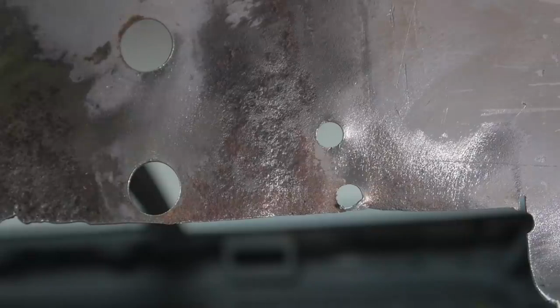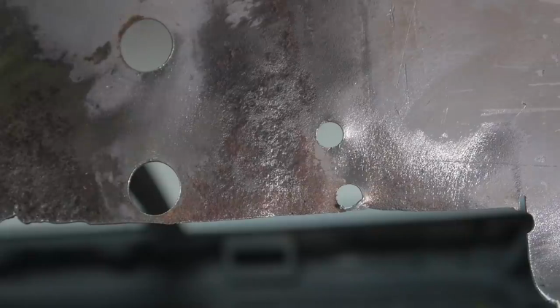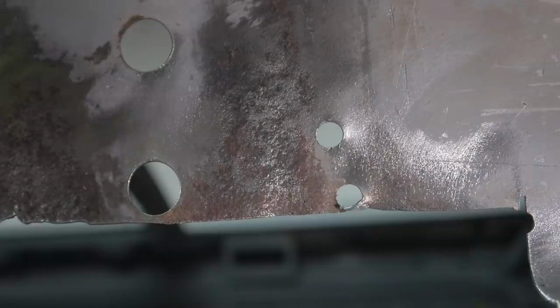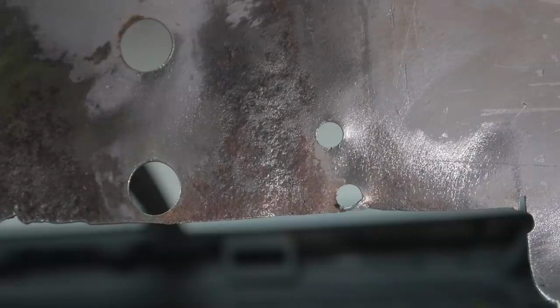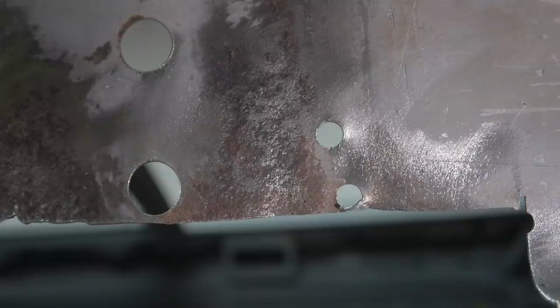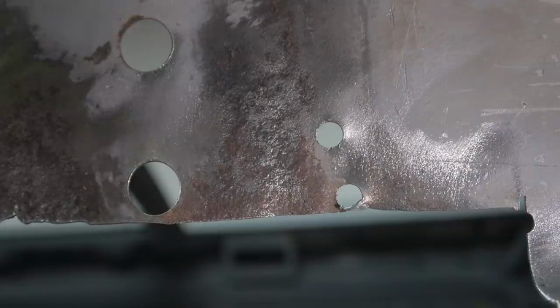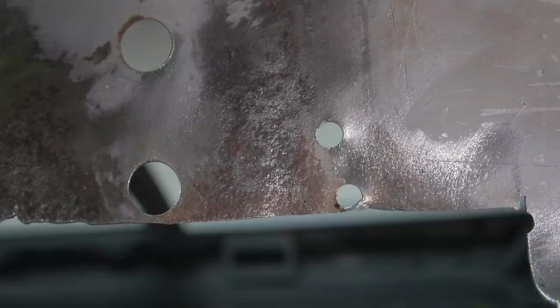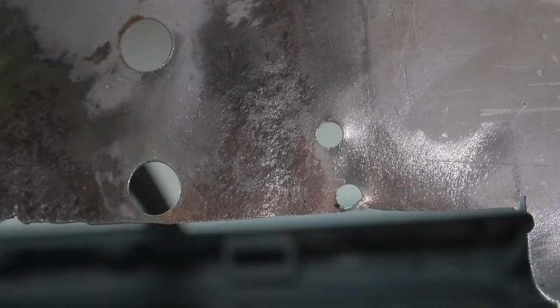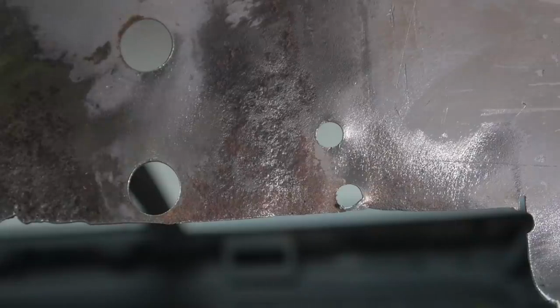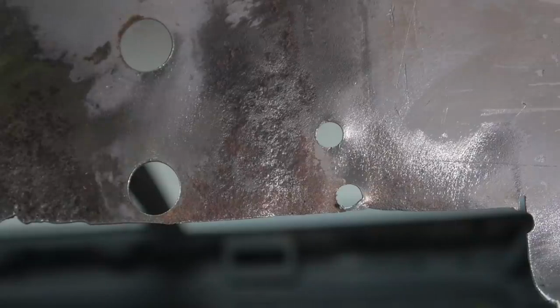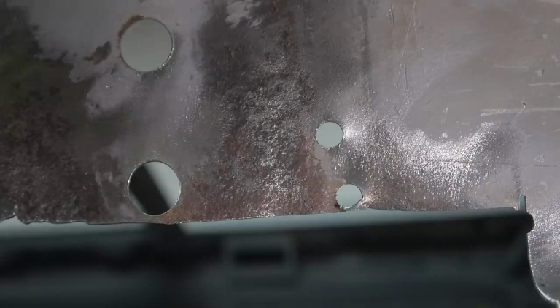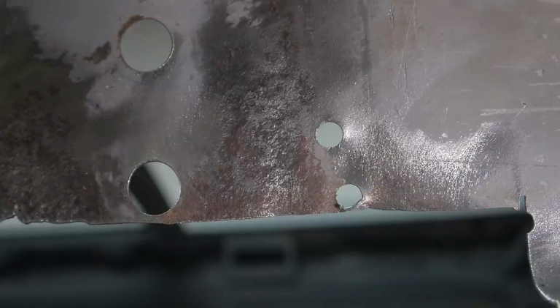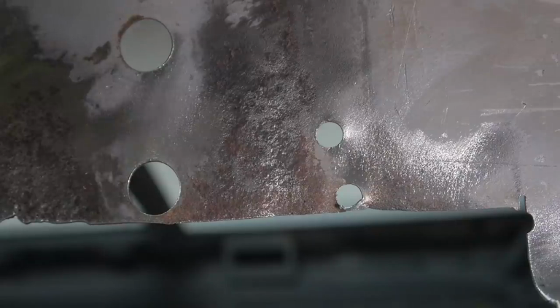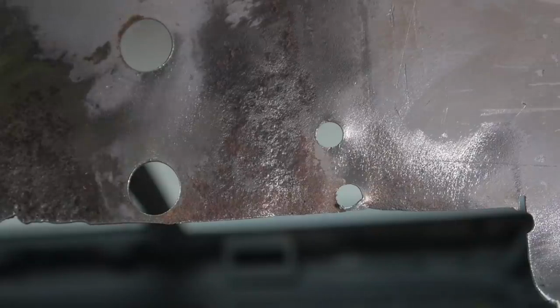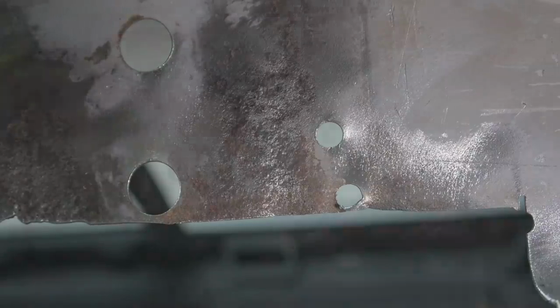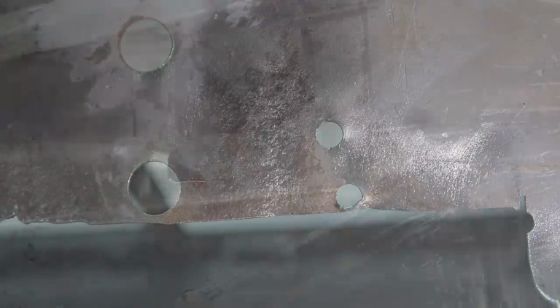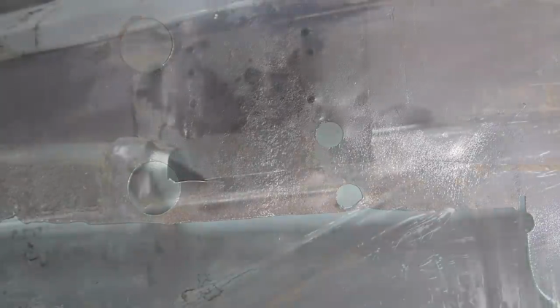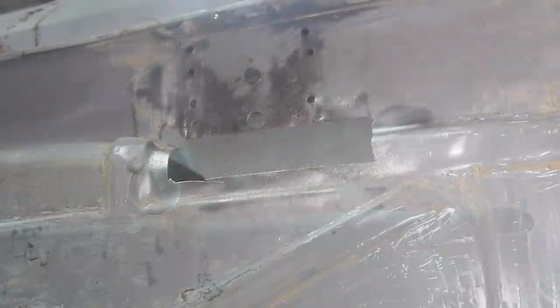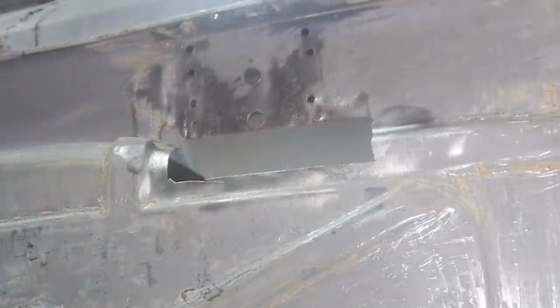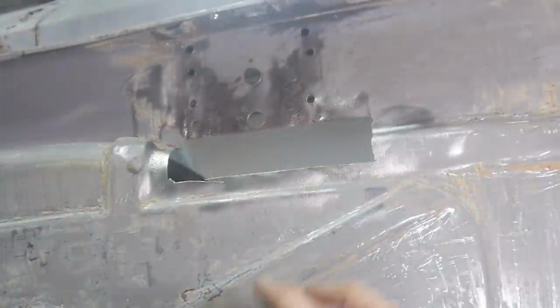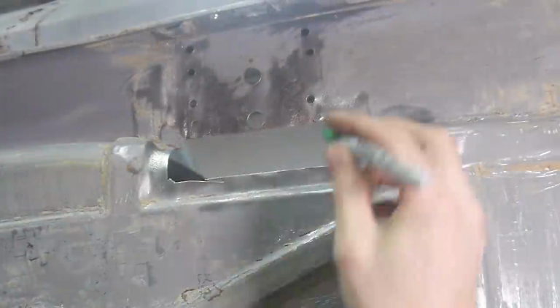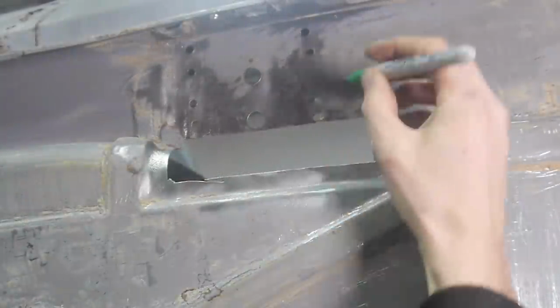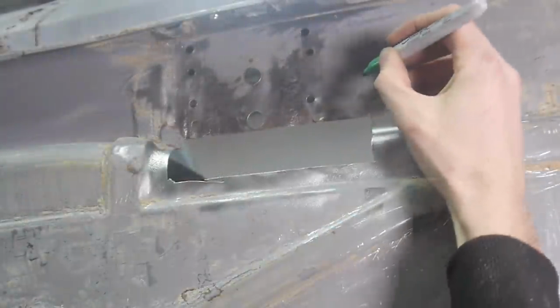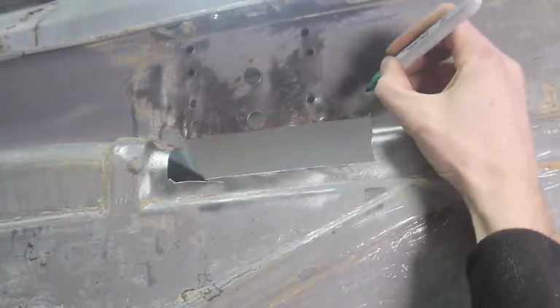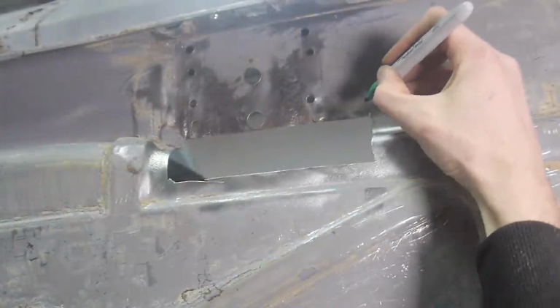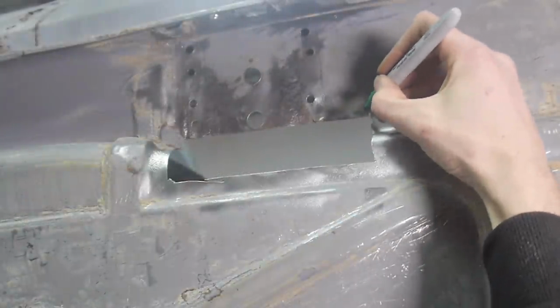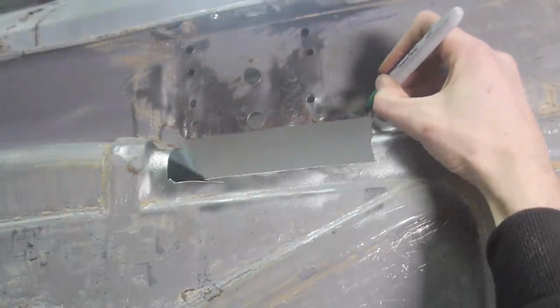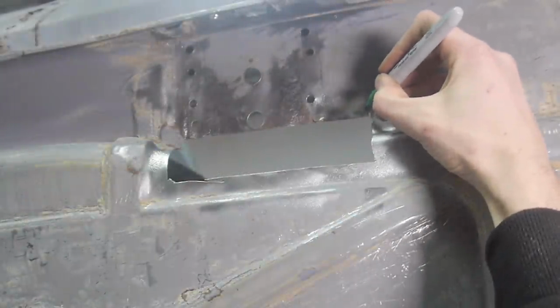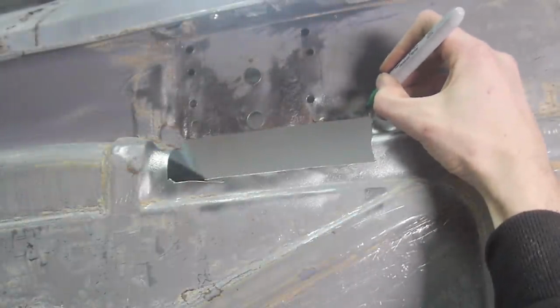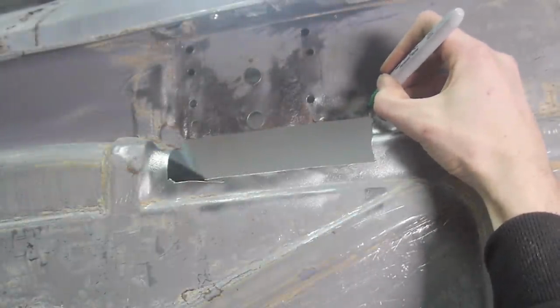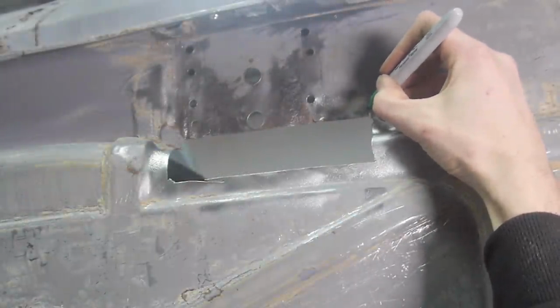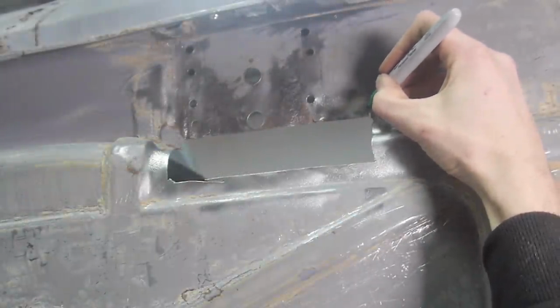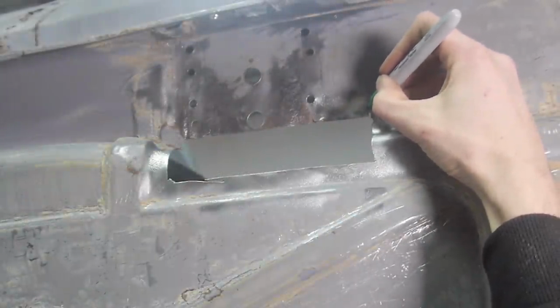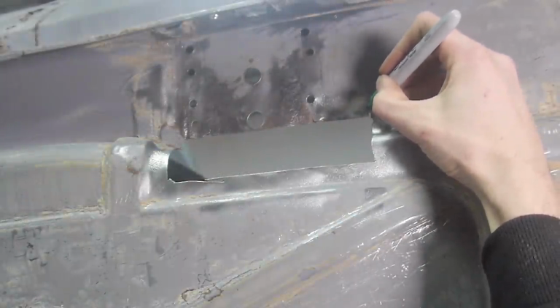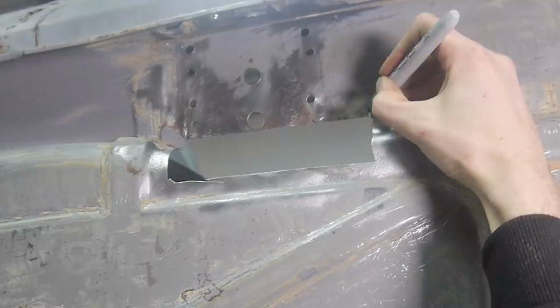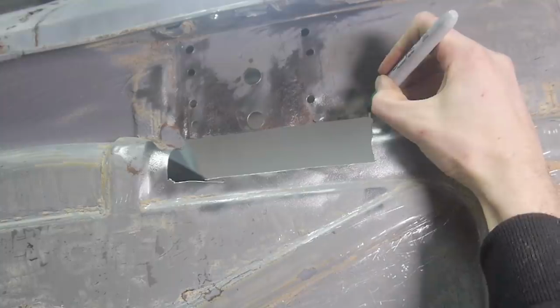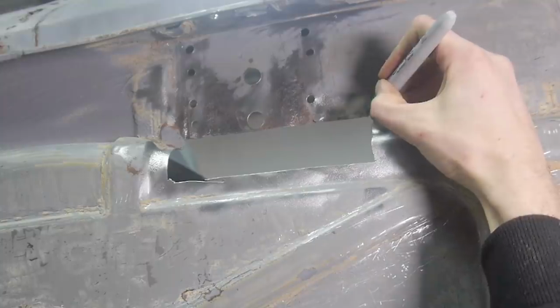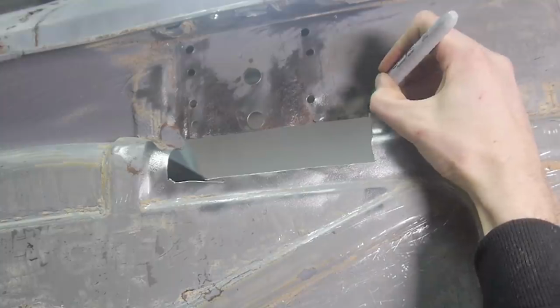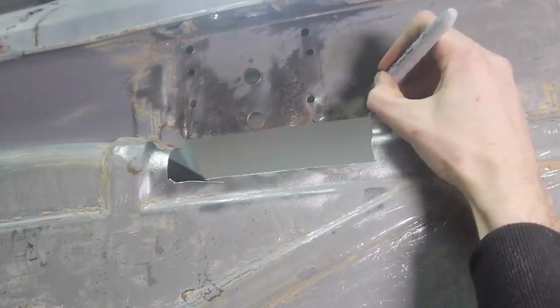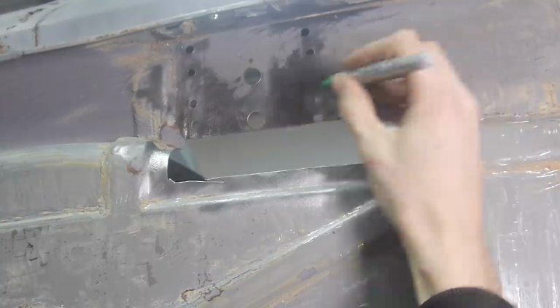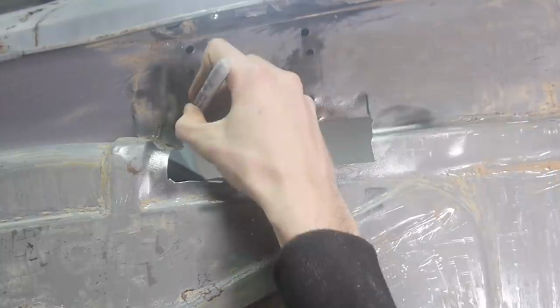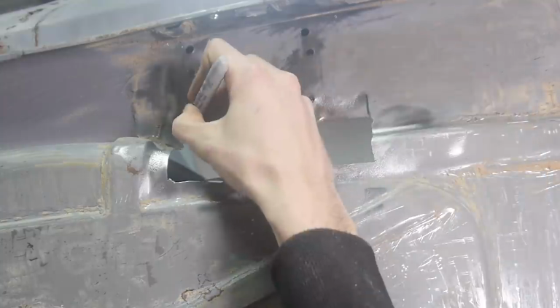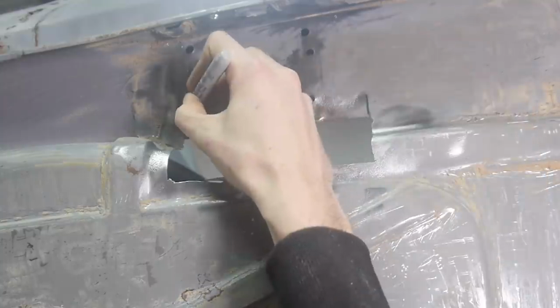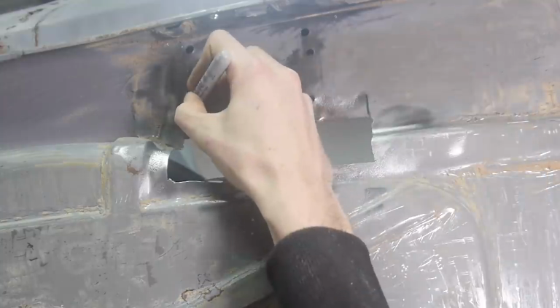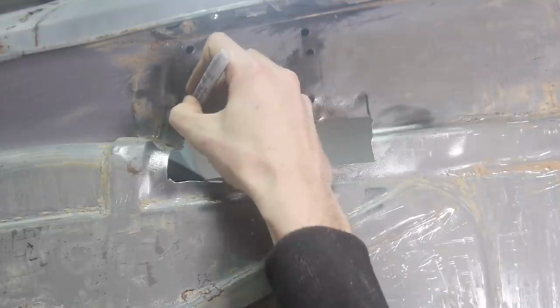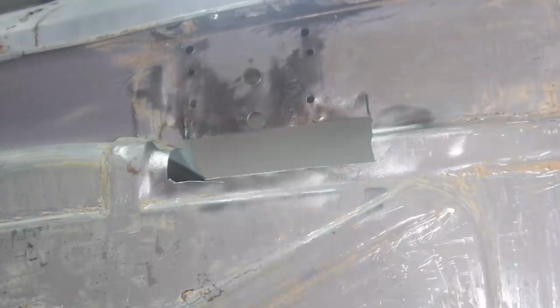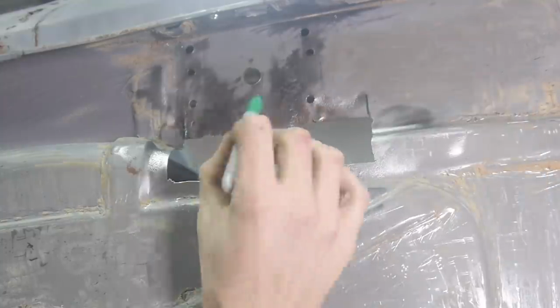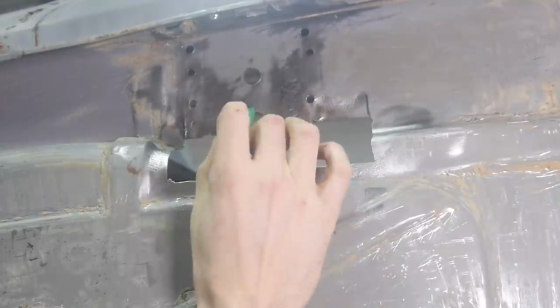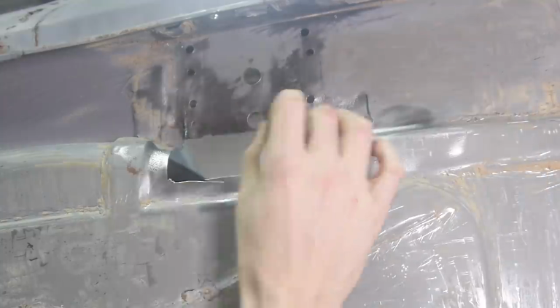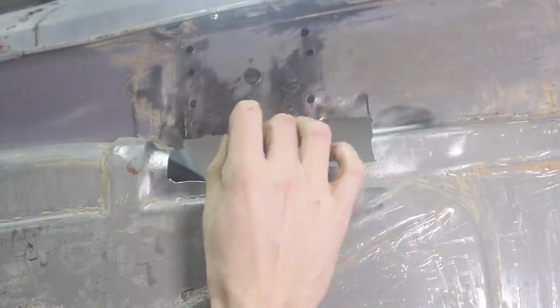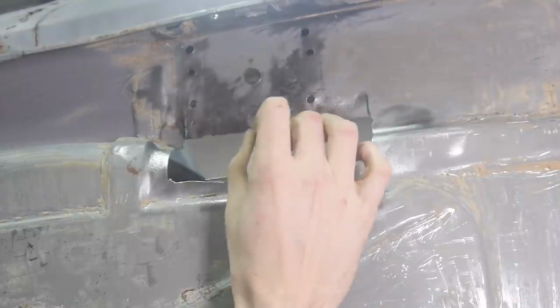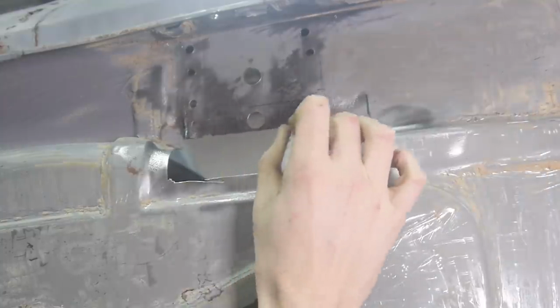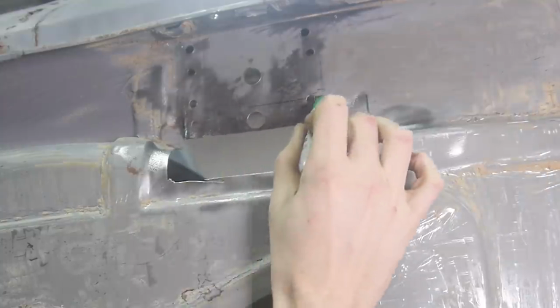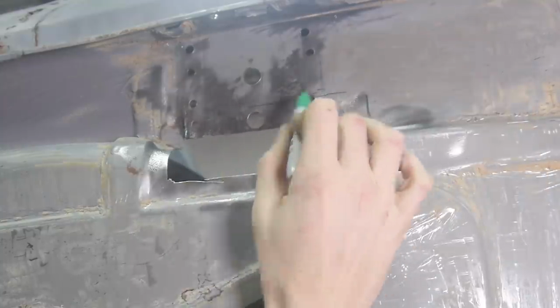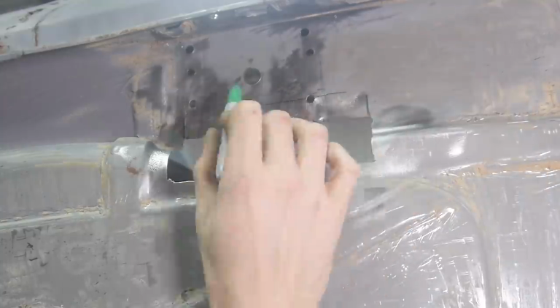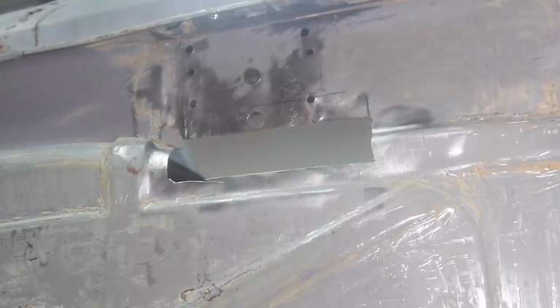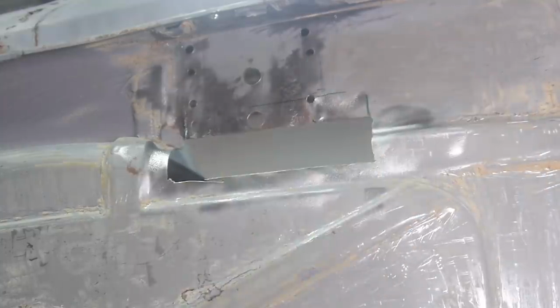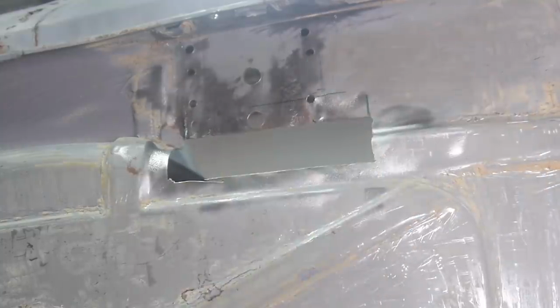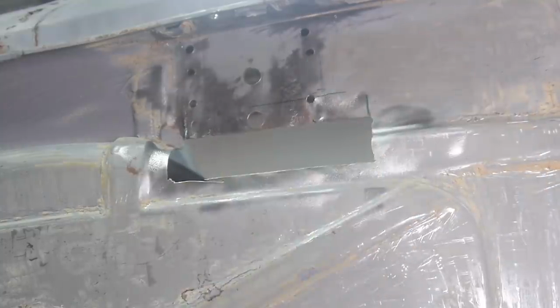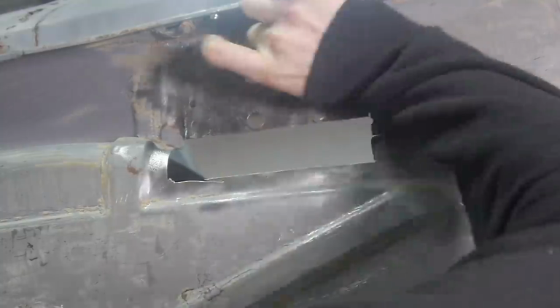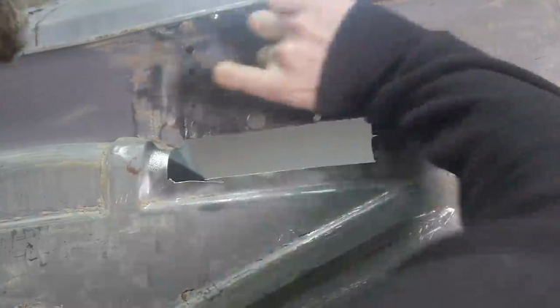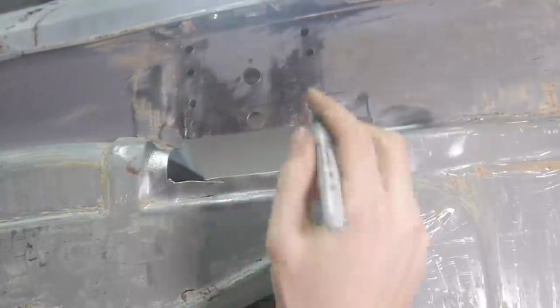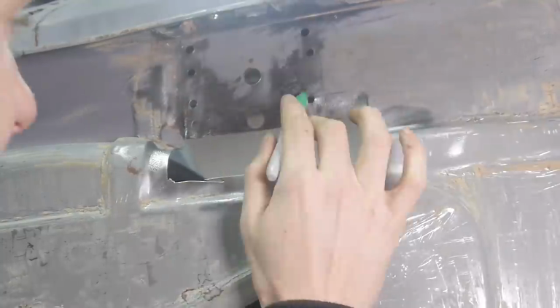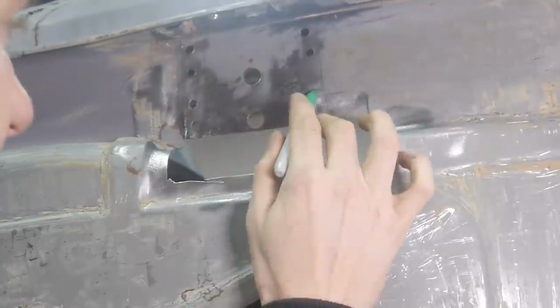After removing the surface rust I could see that this edge was too thin to weld to. So I marked a line further up and decided I would drill a hole for the seat bracket bolt.